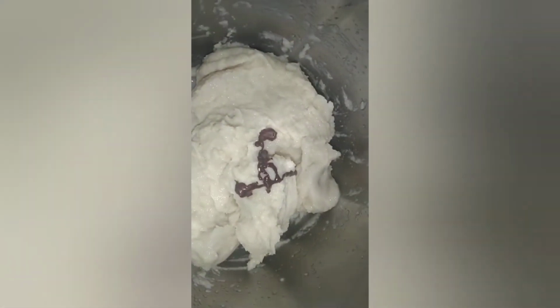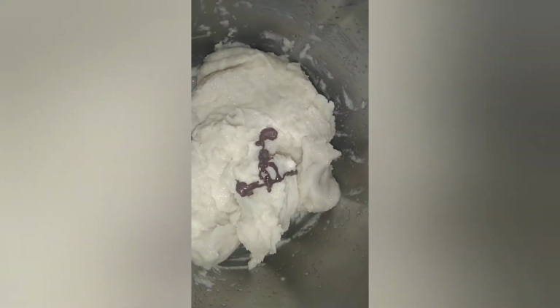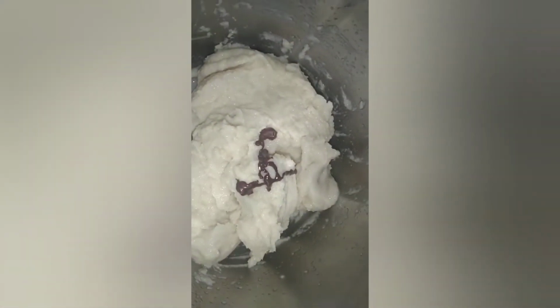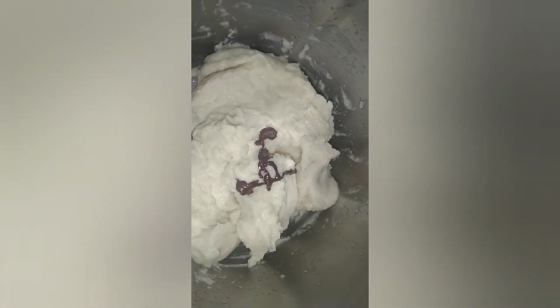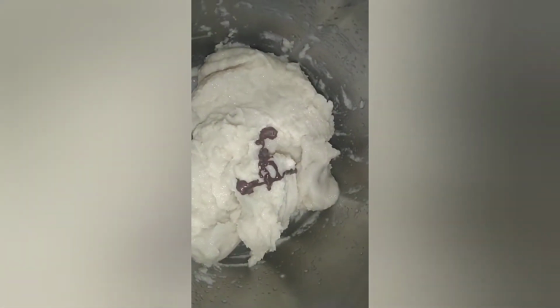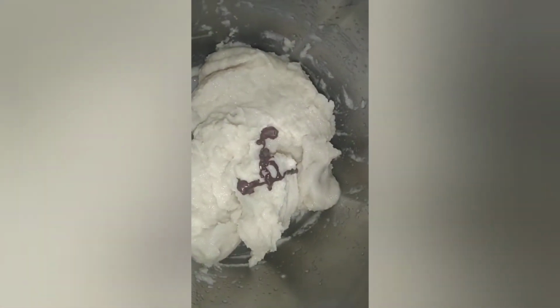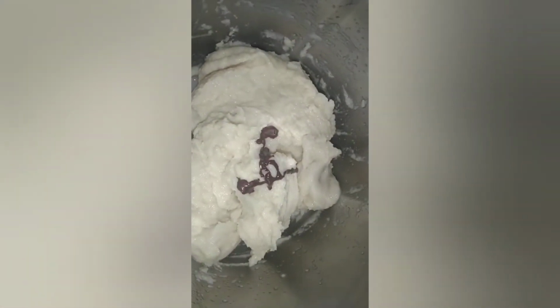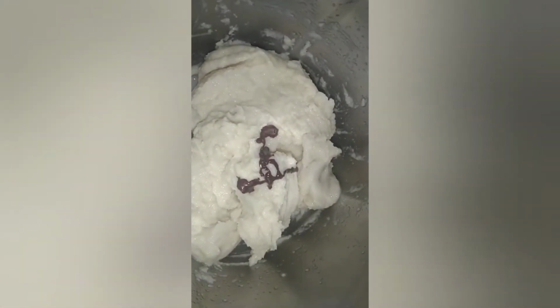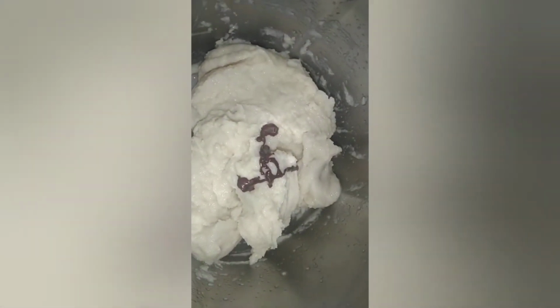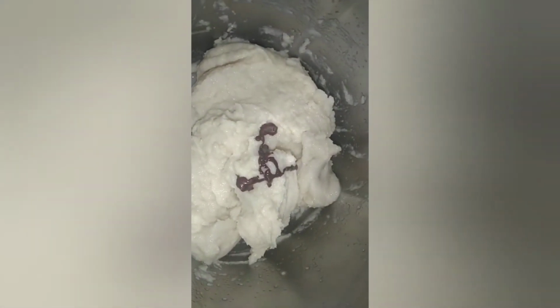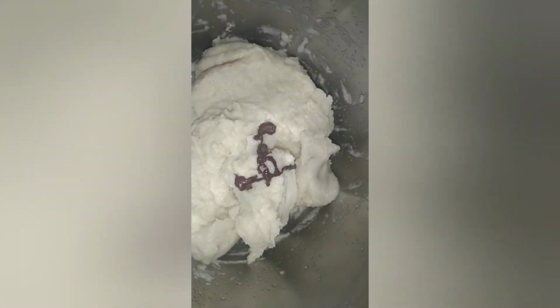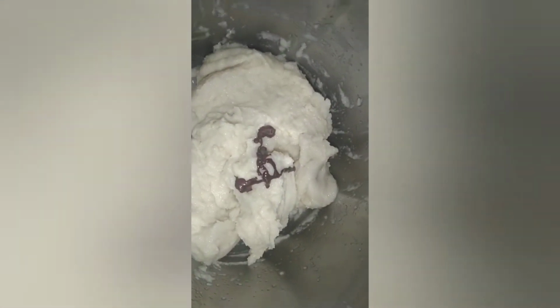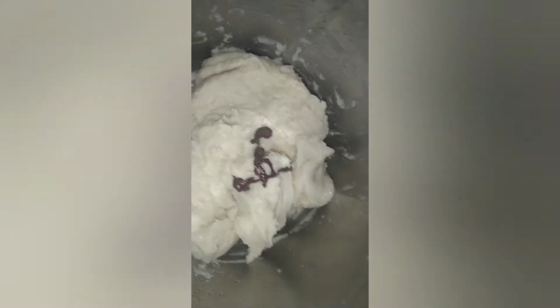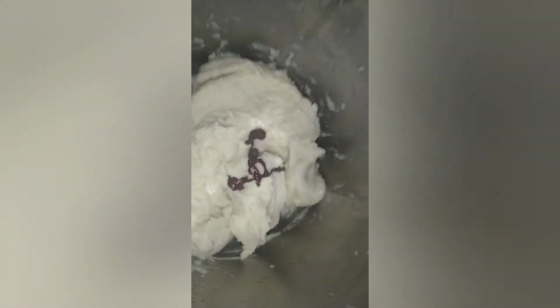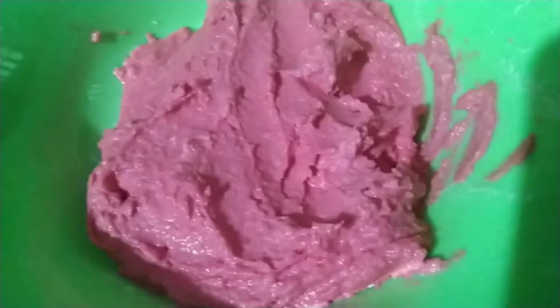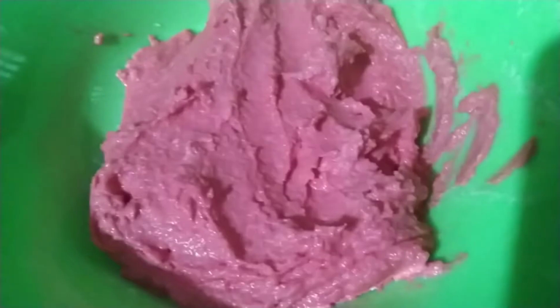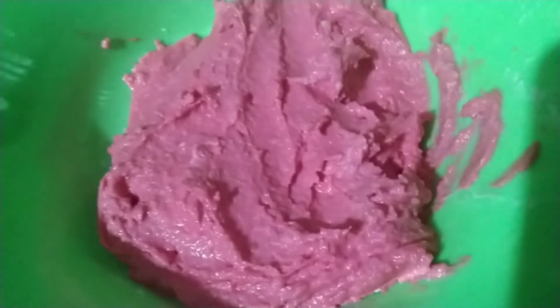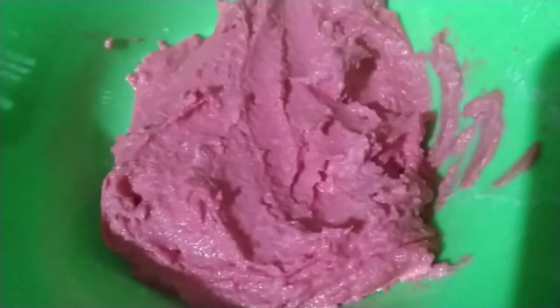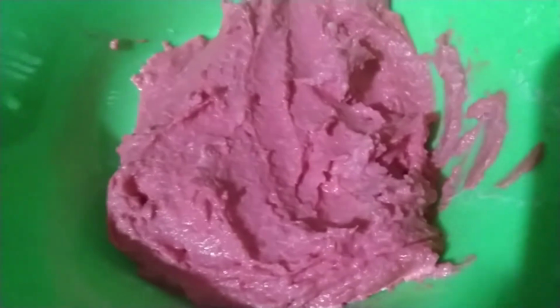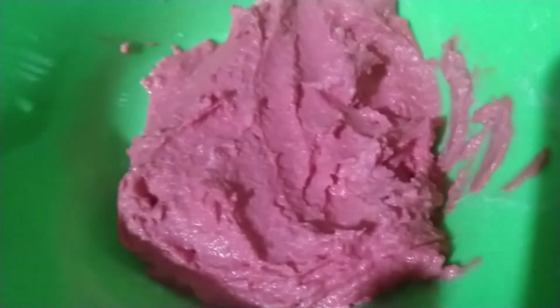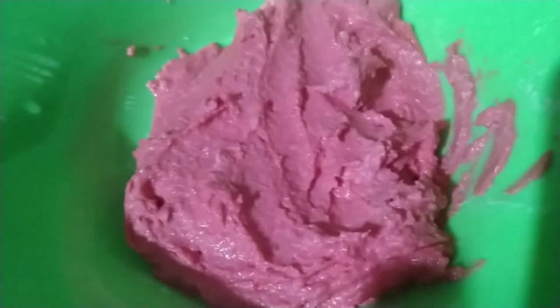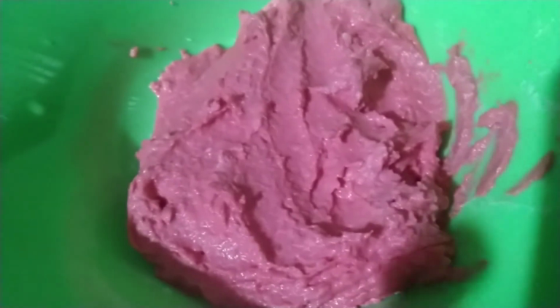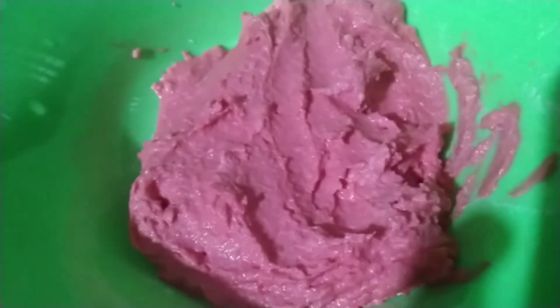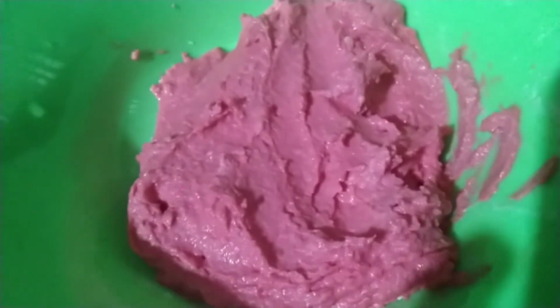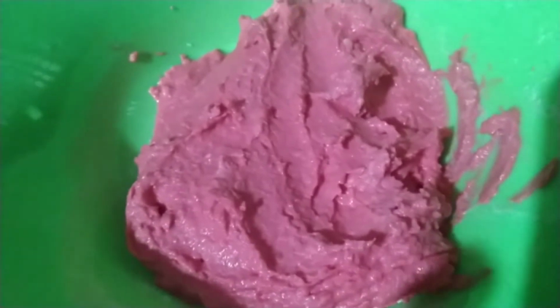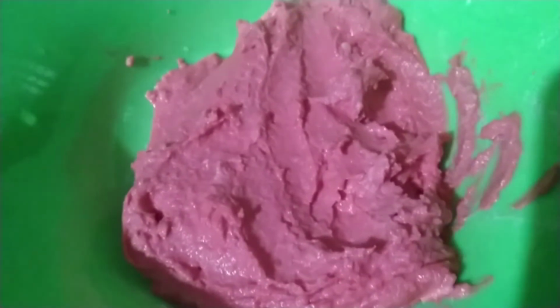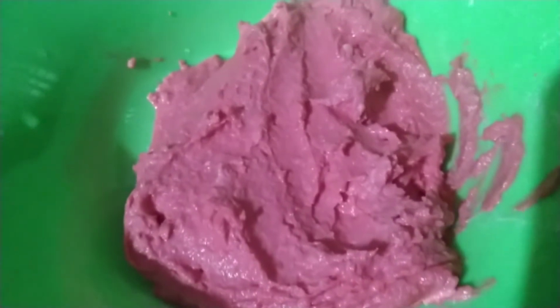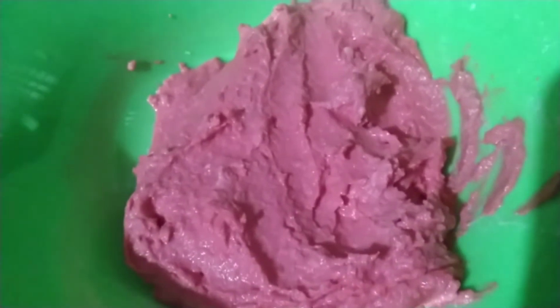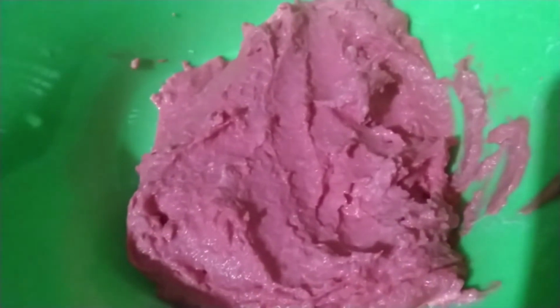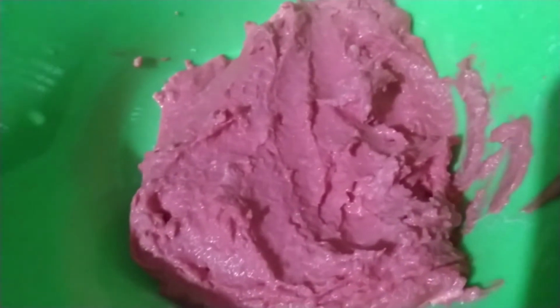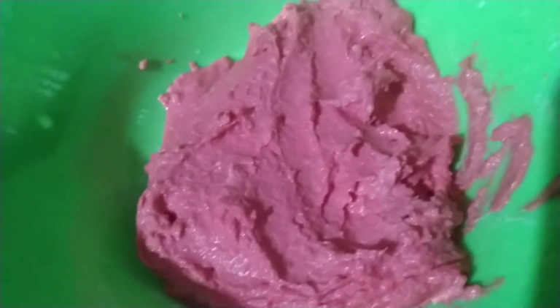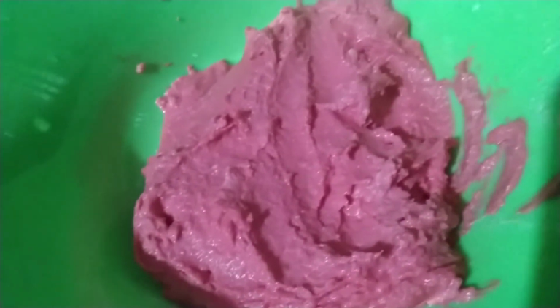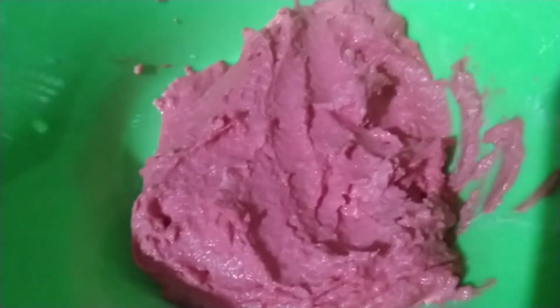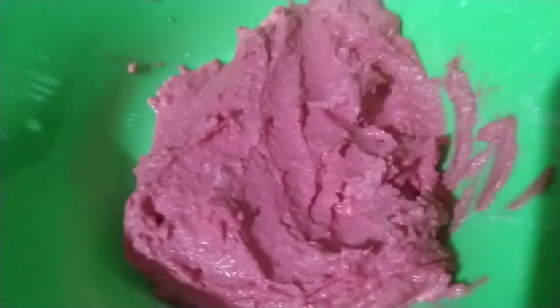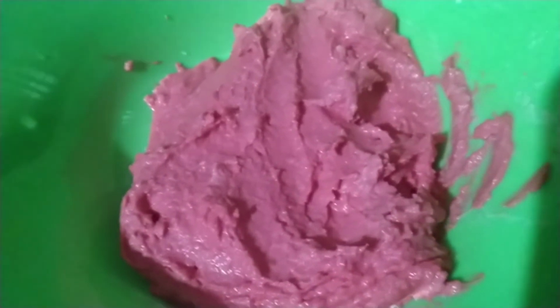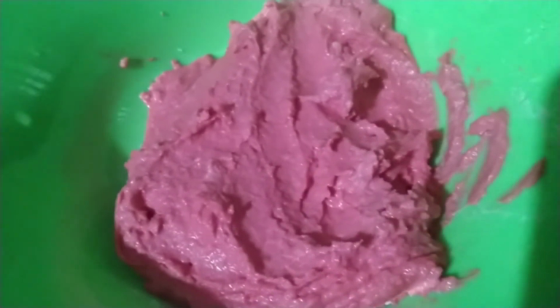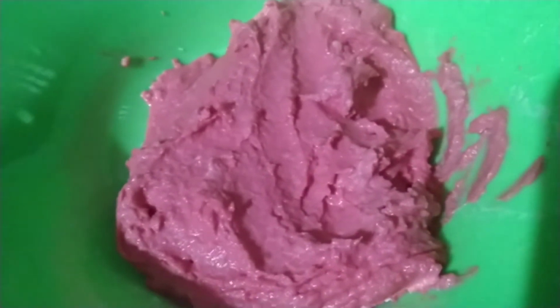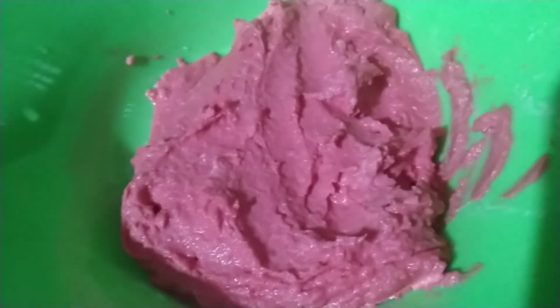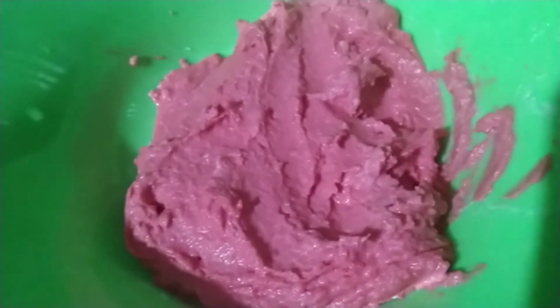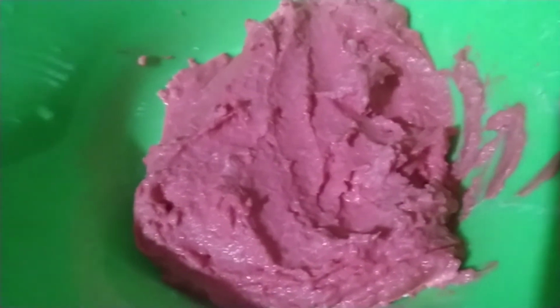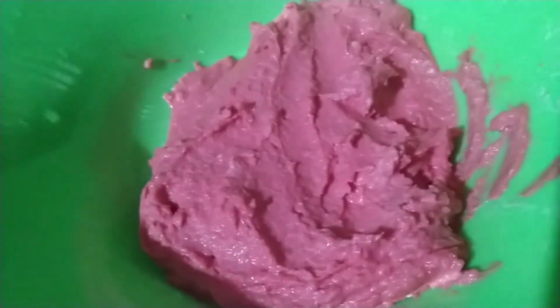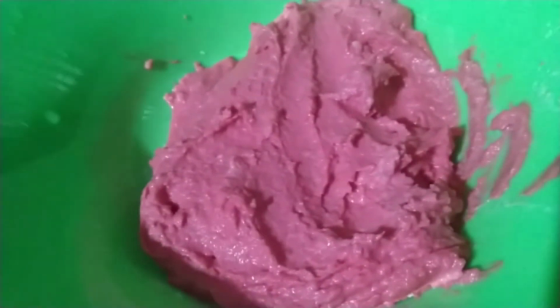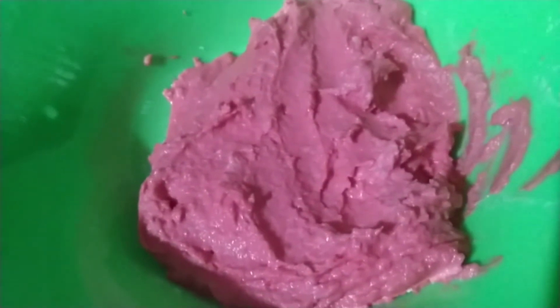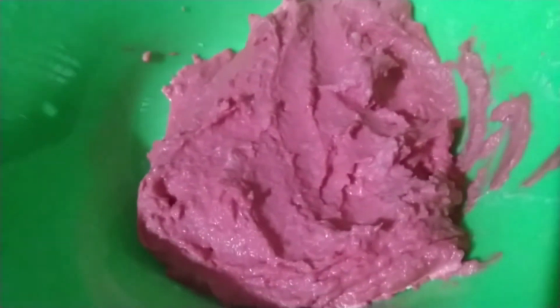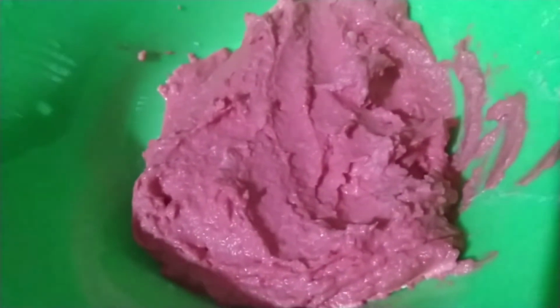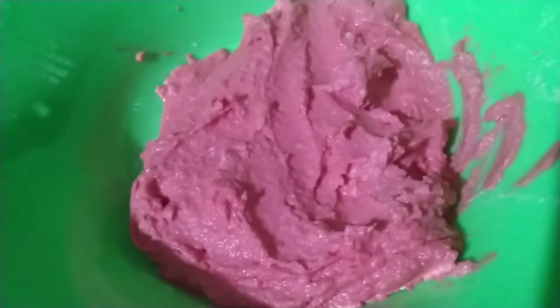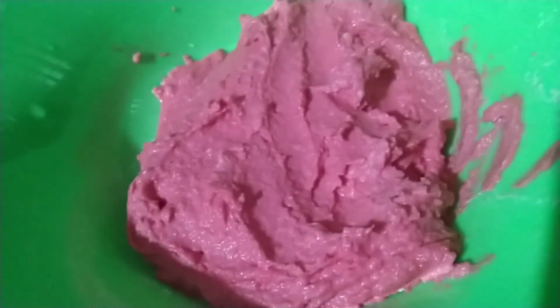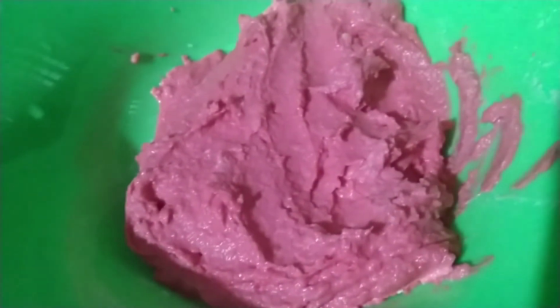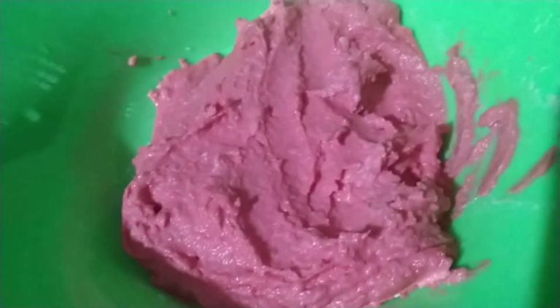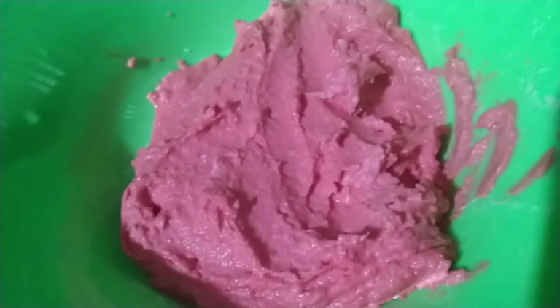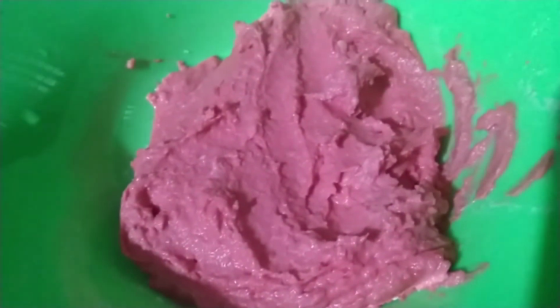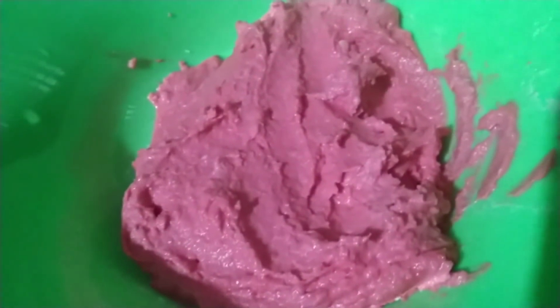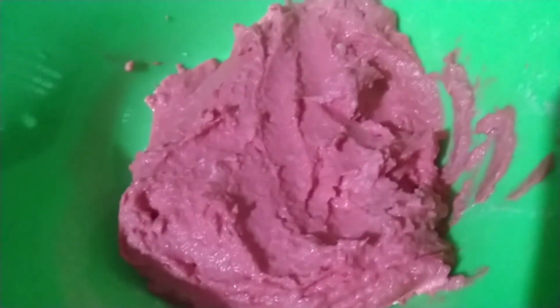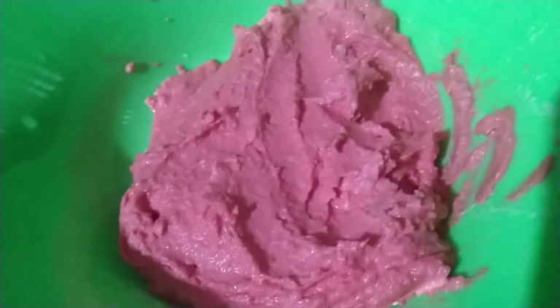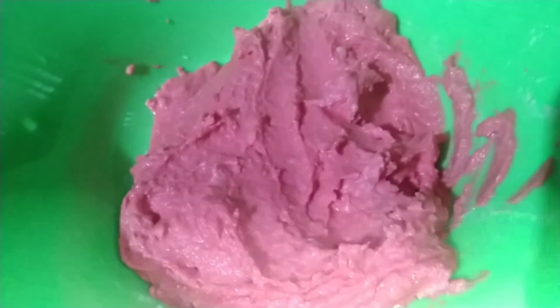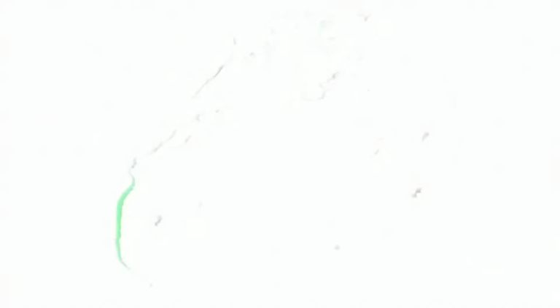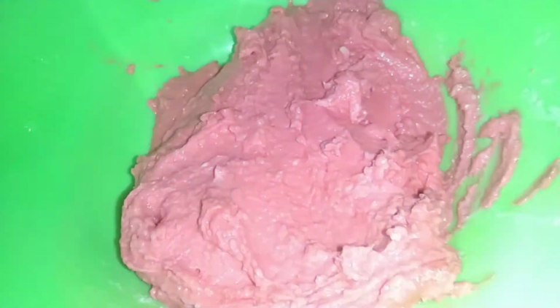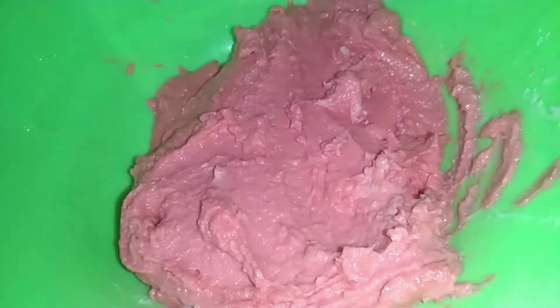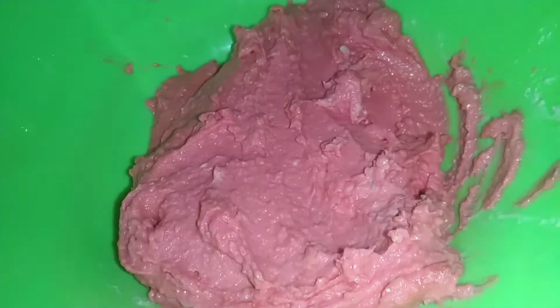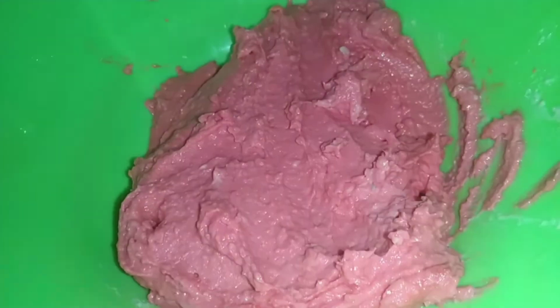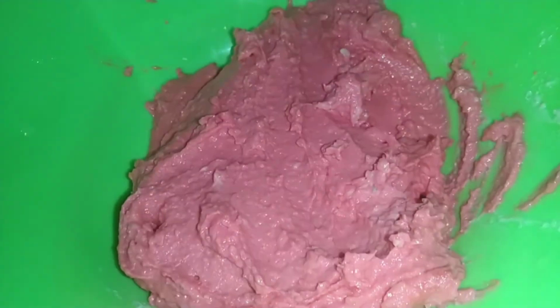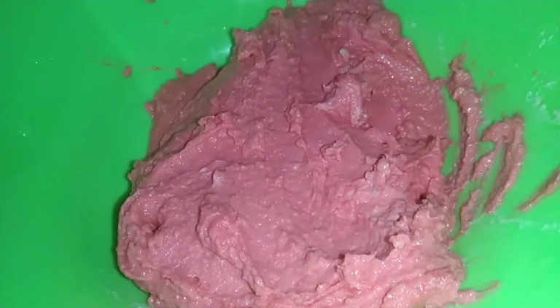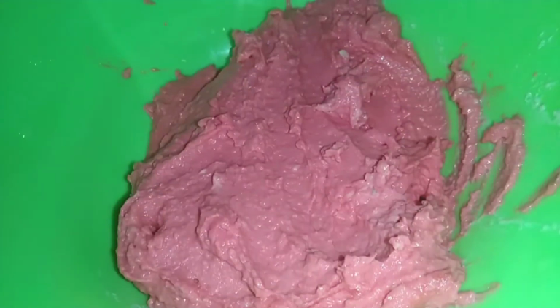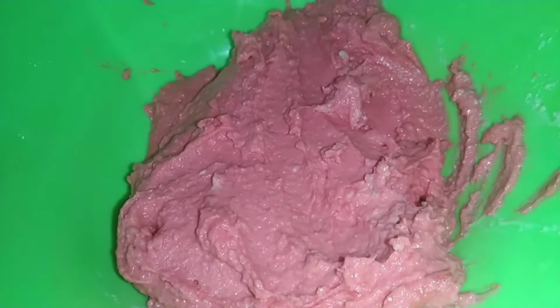I will mix it in a mixer. I will remove the color. I will bring it in the red food.